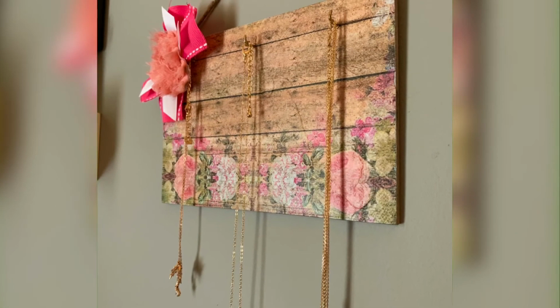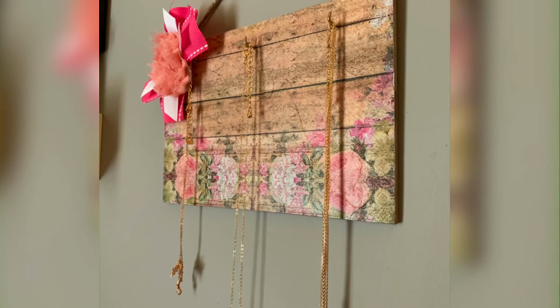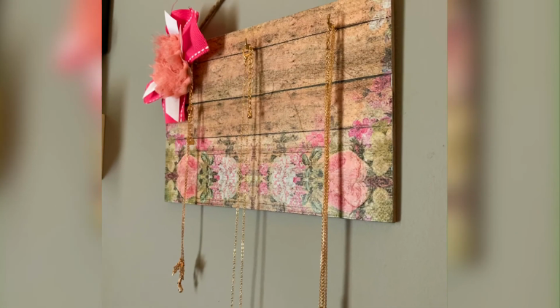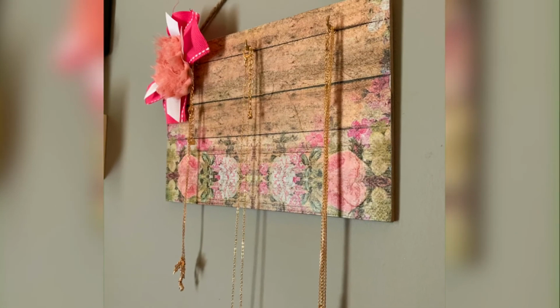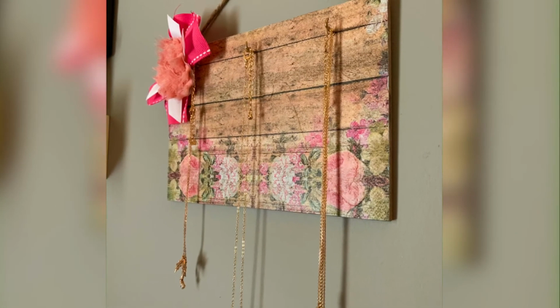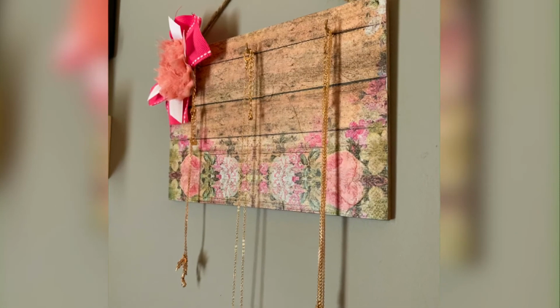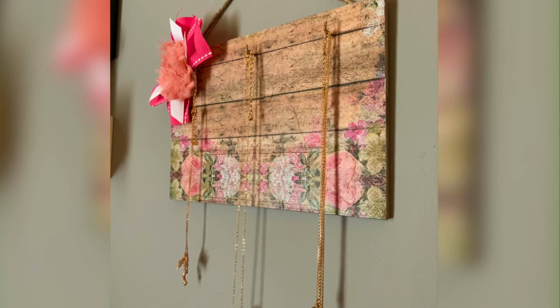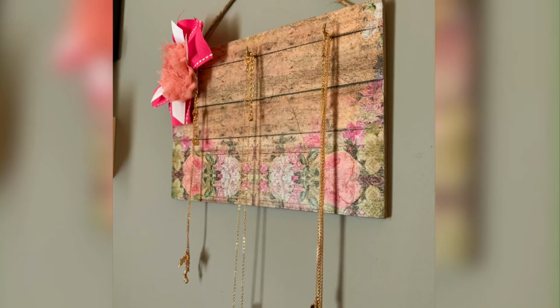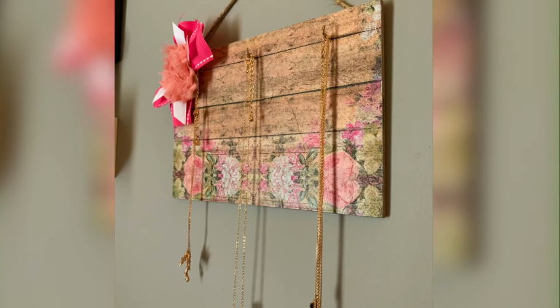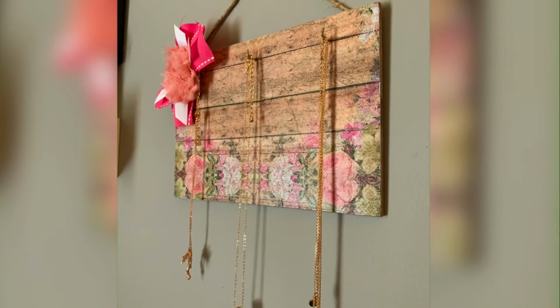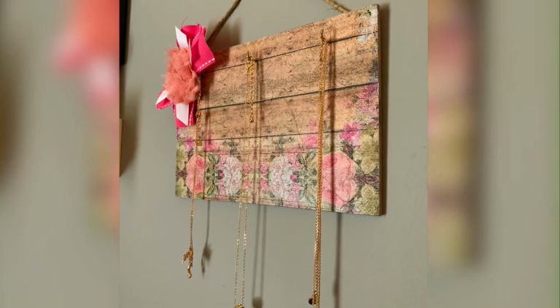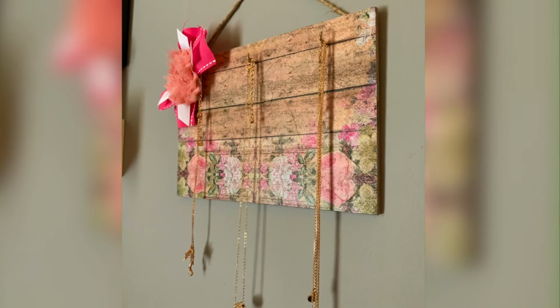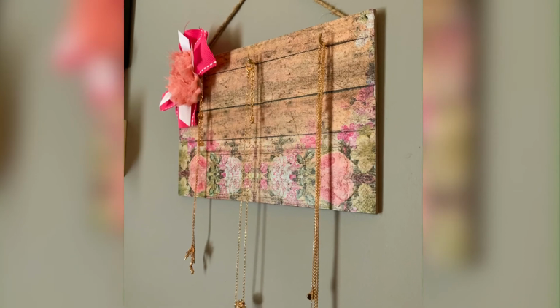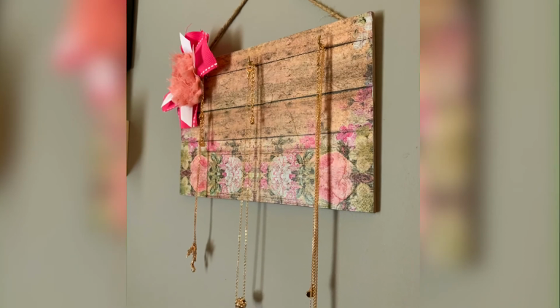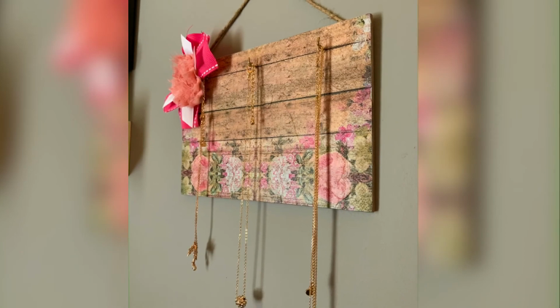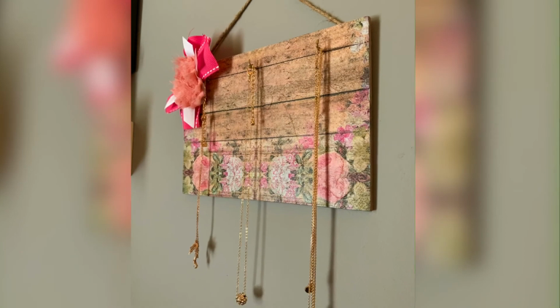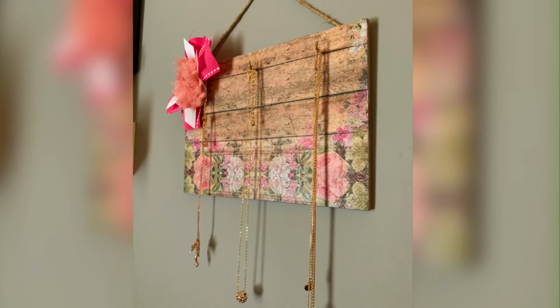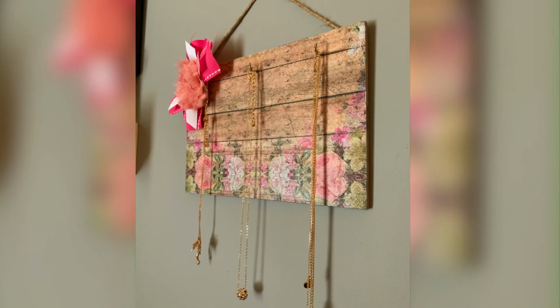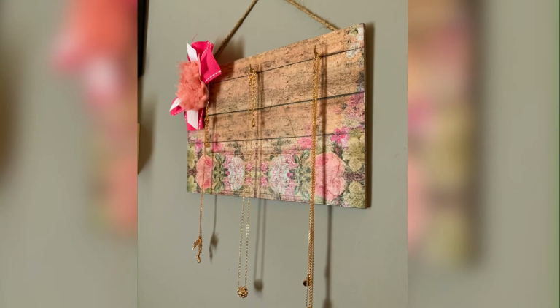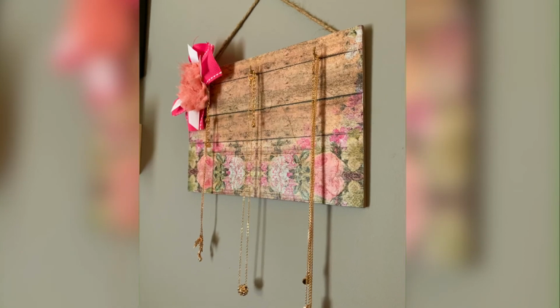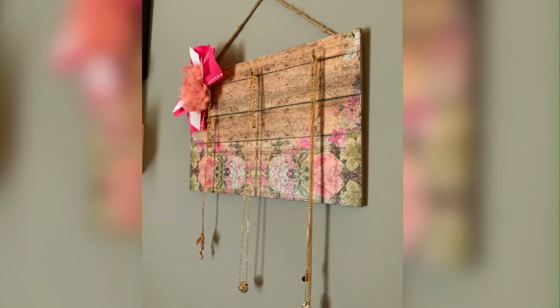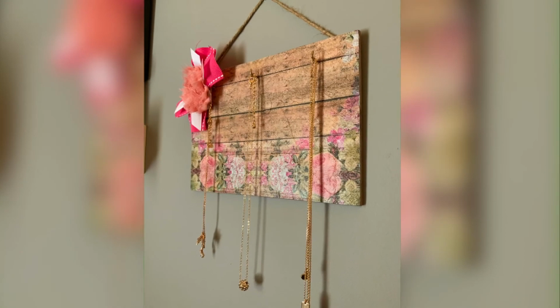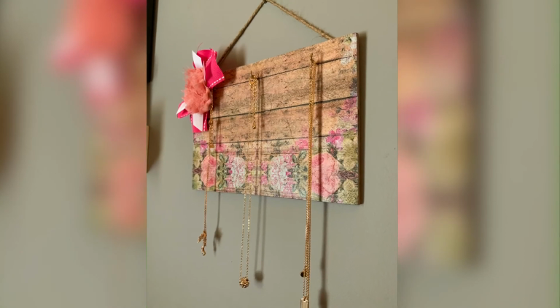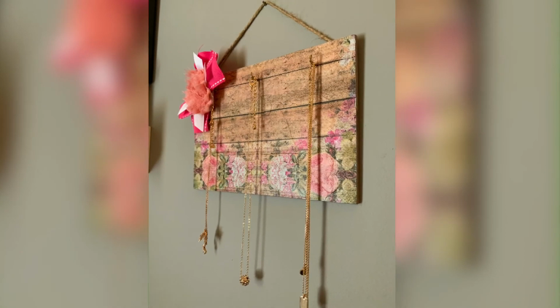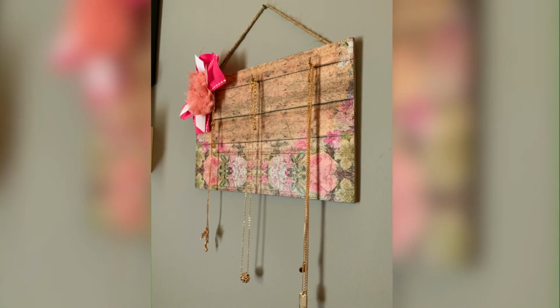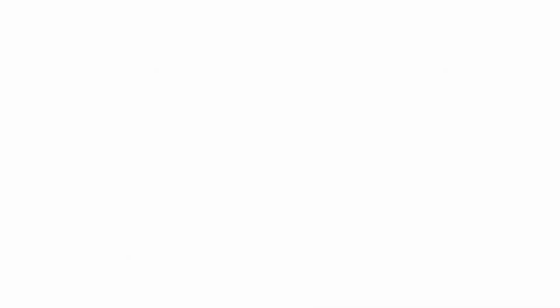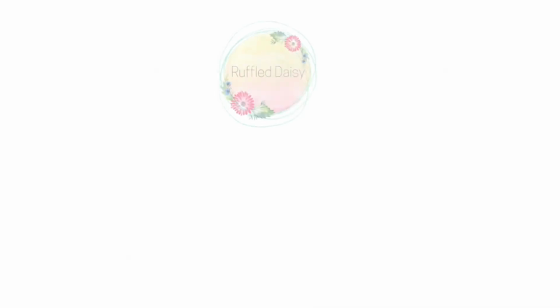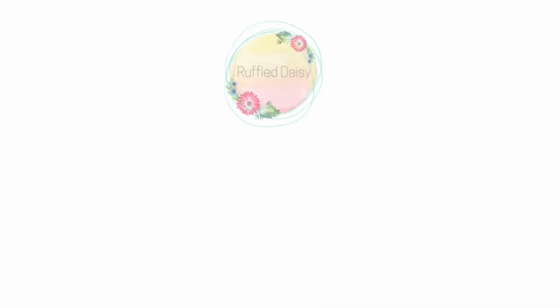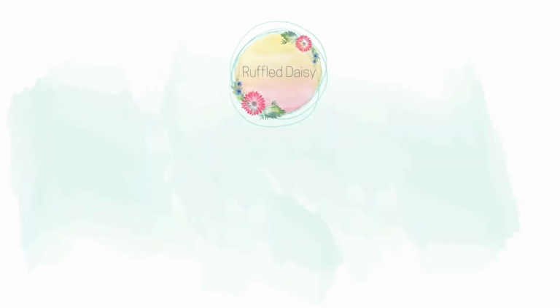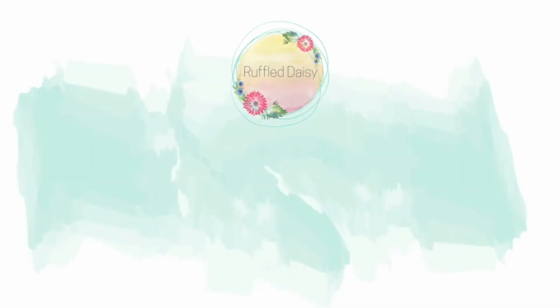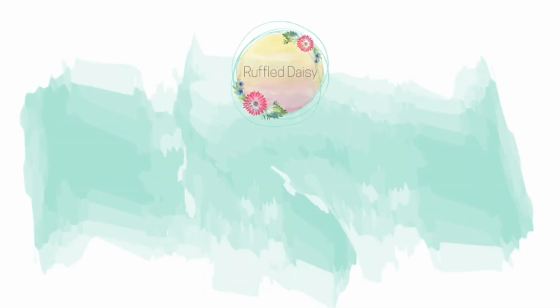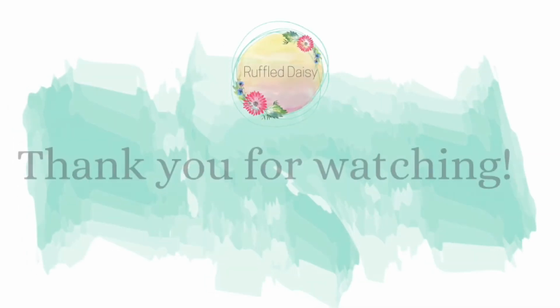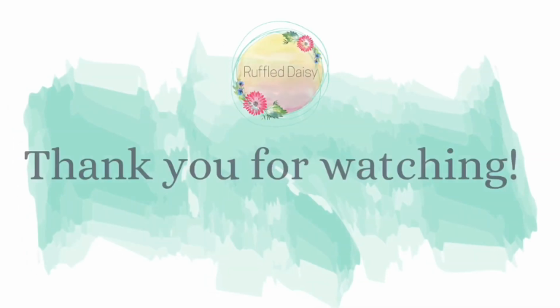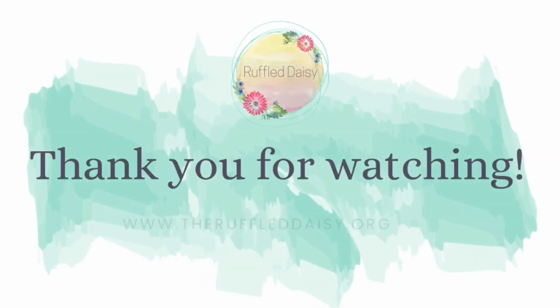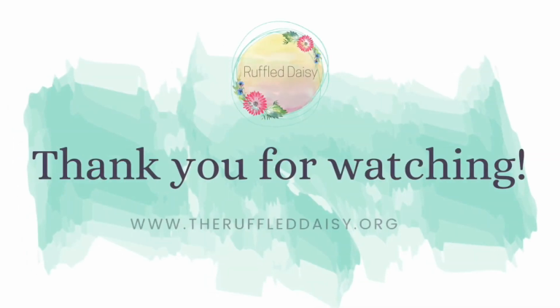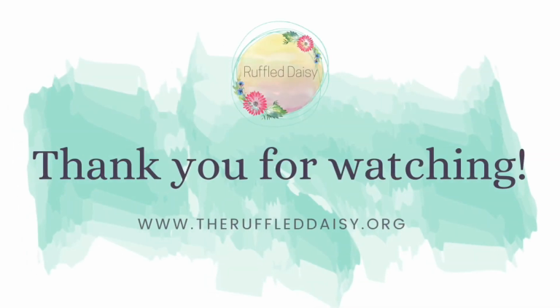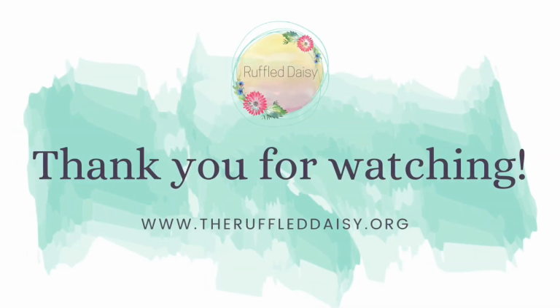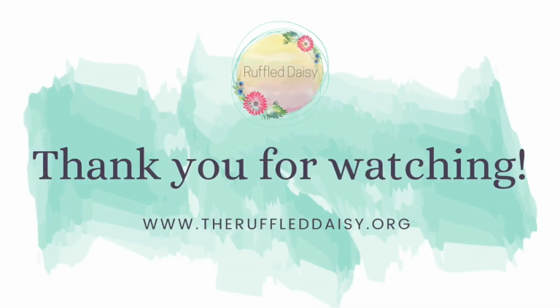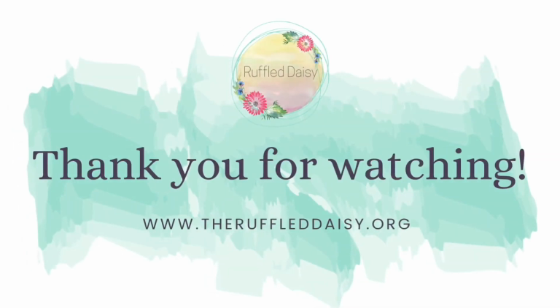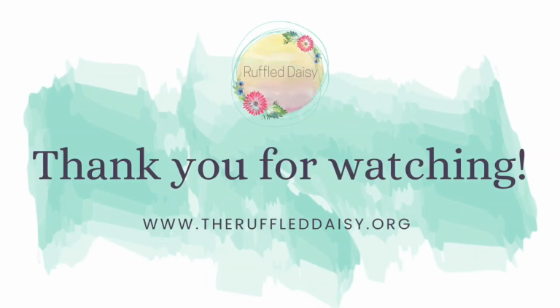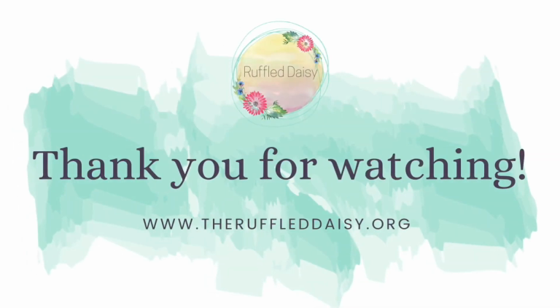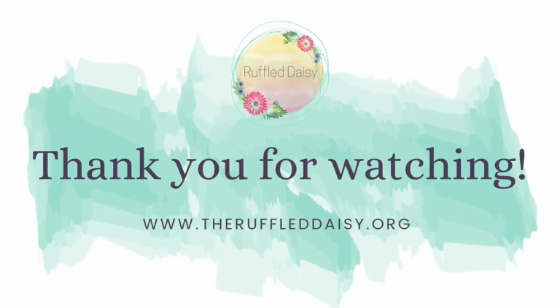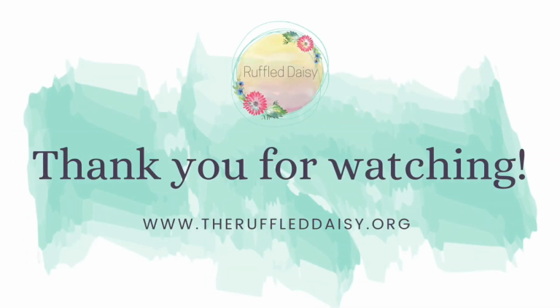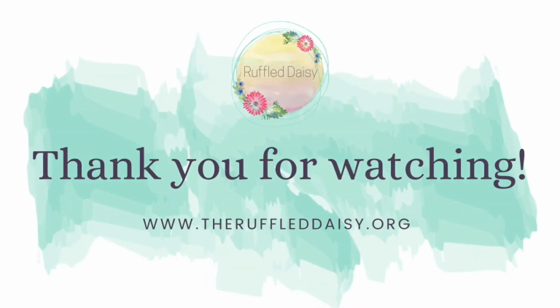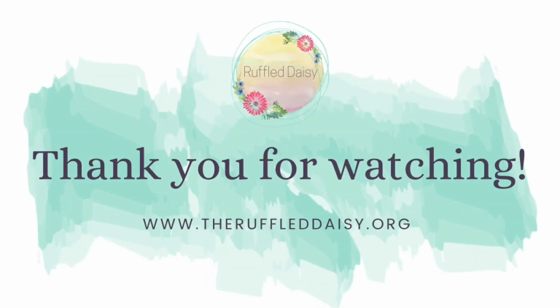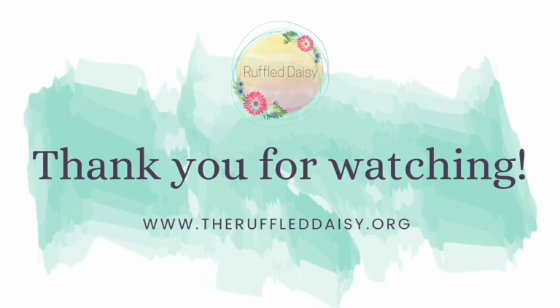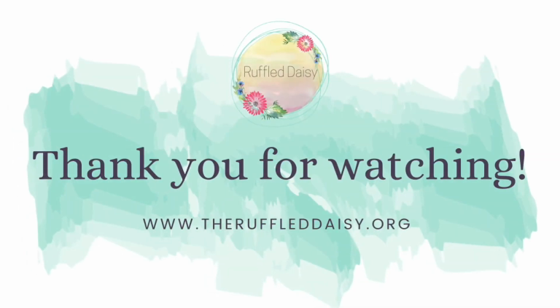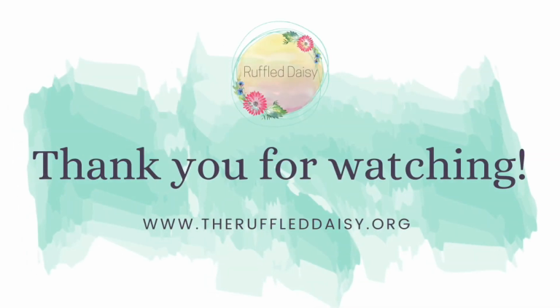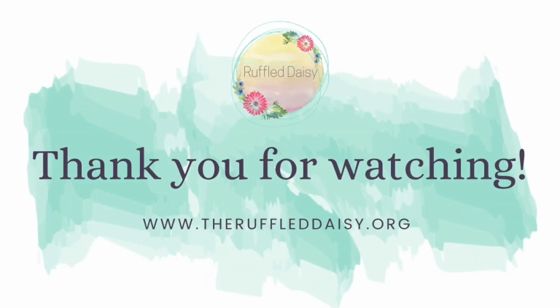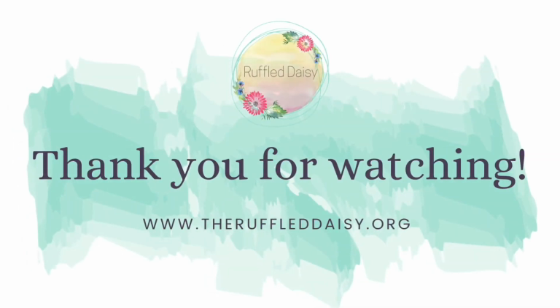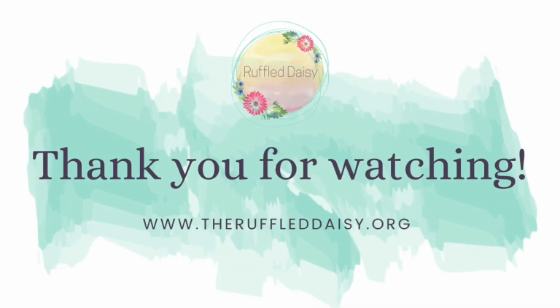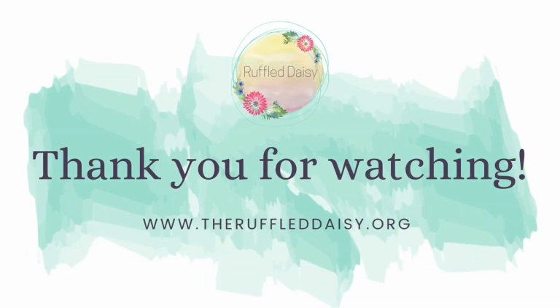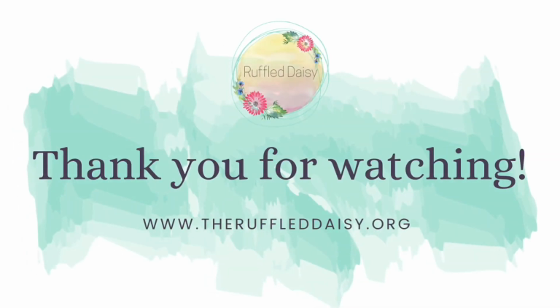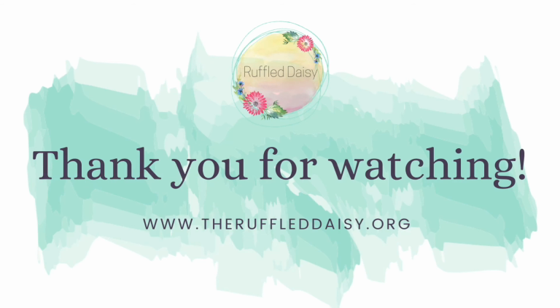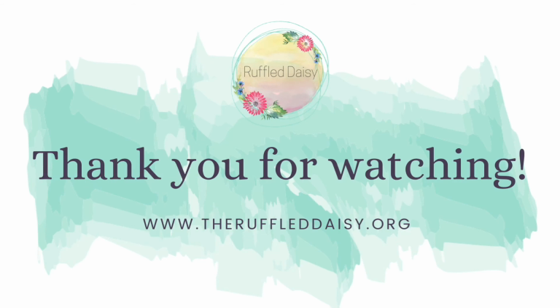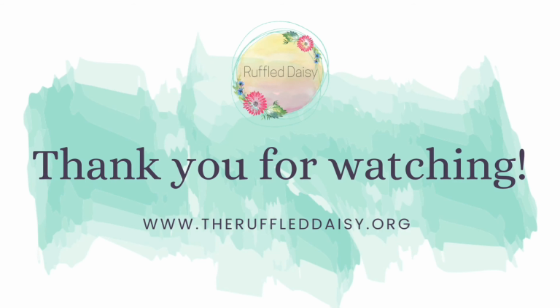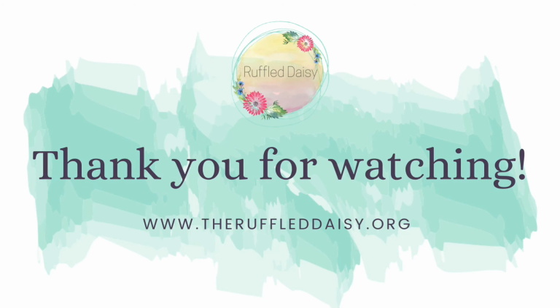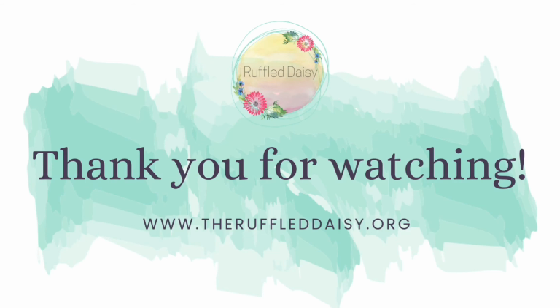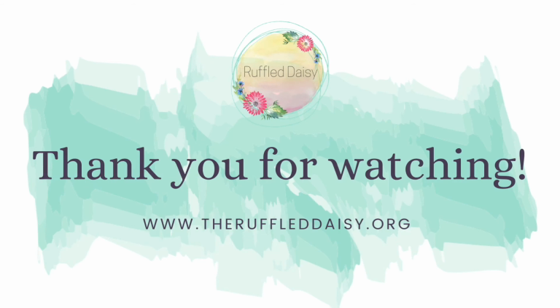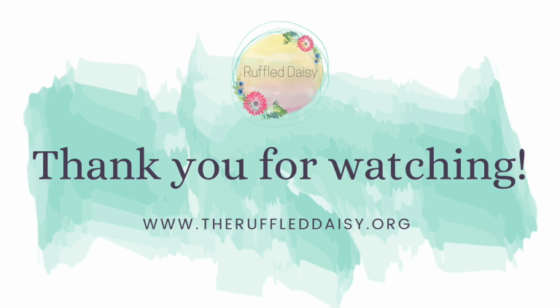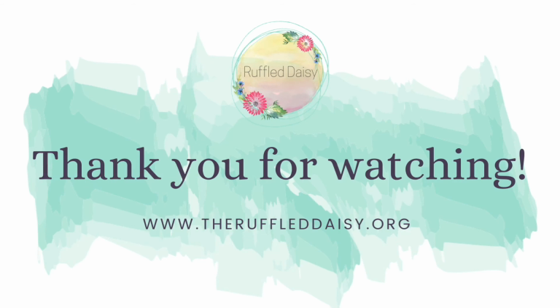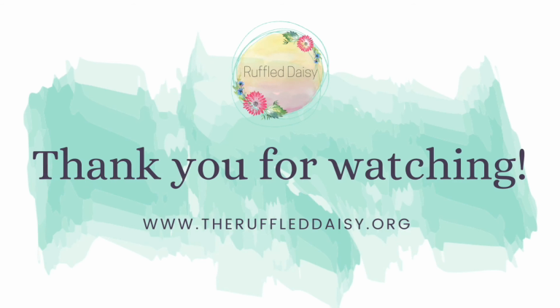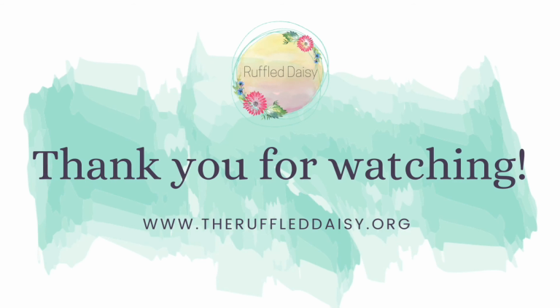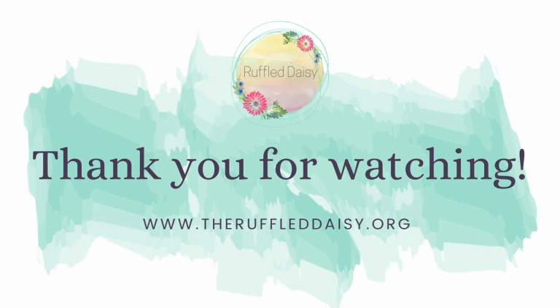If you love this DIY and like all things home creative, please visit theruffleddaisy.org and make sure to follow me on all the social media channels.